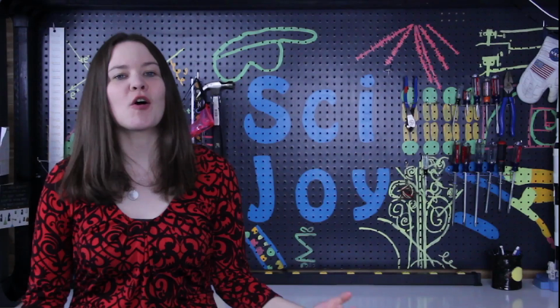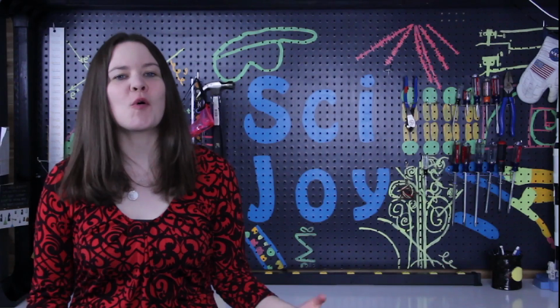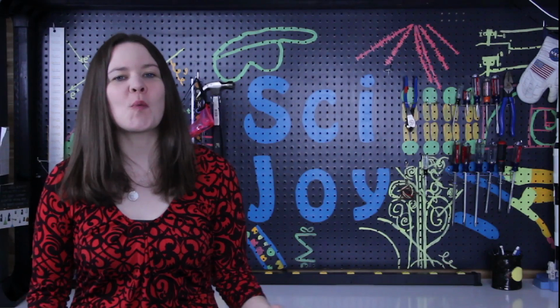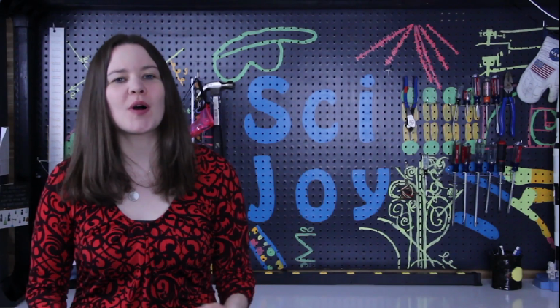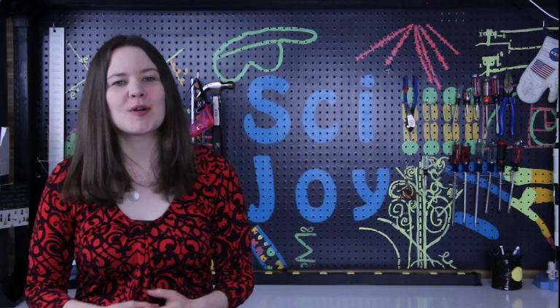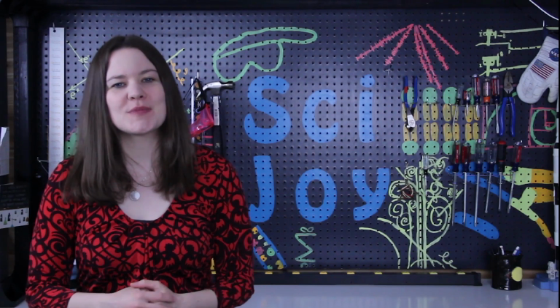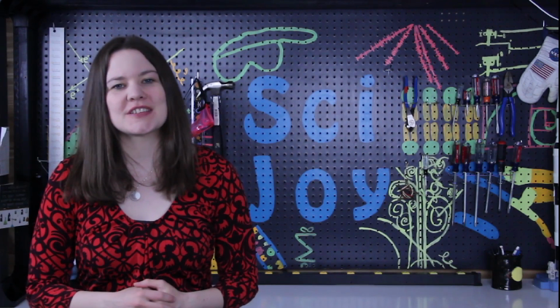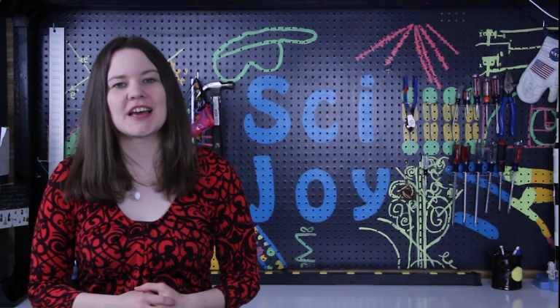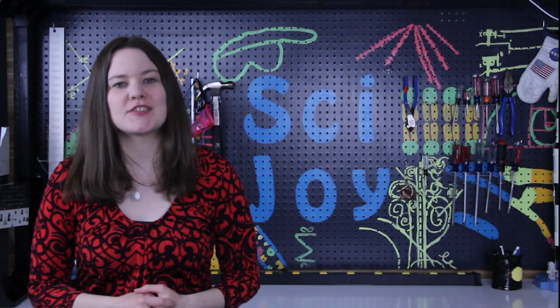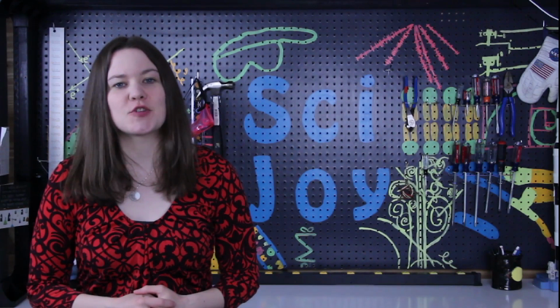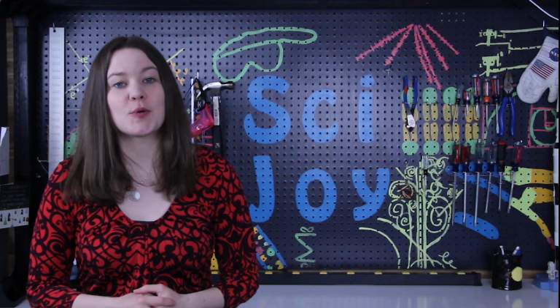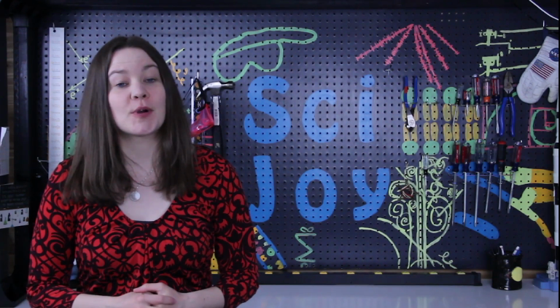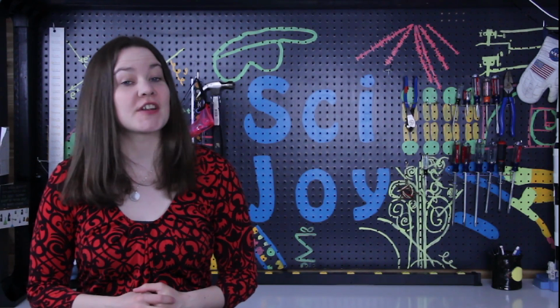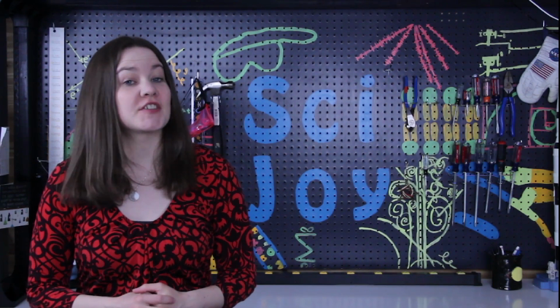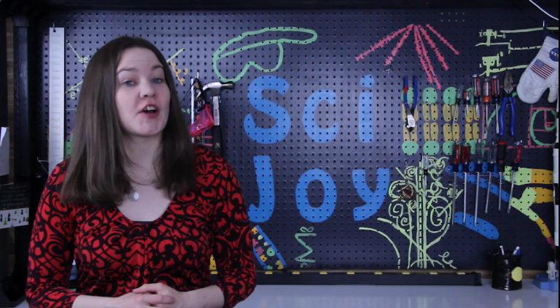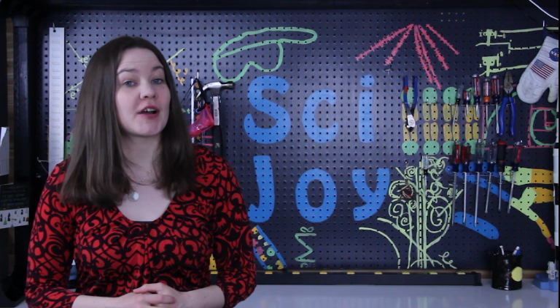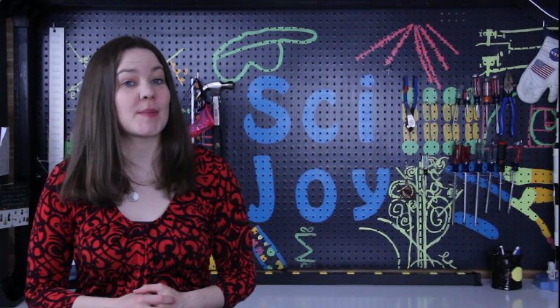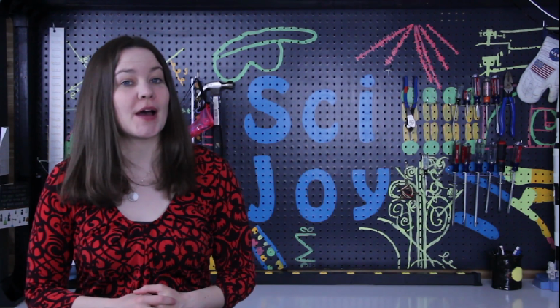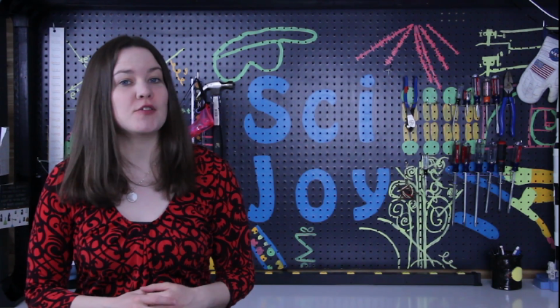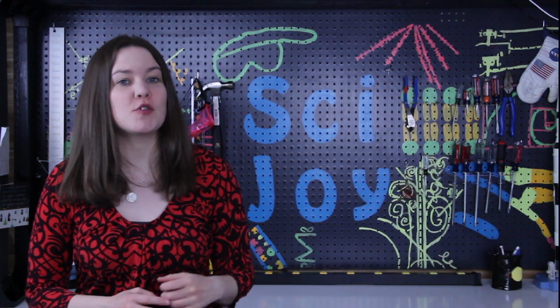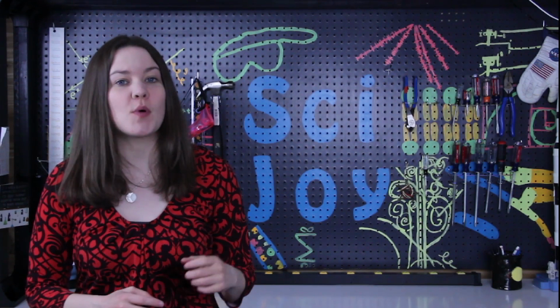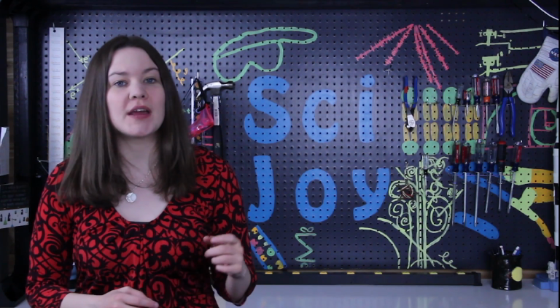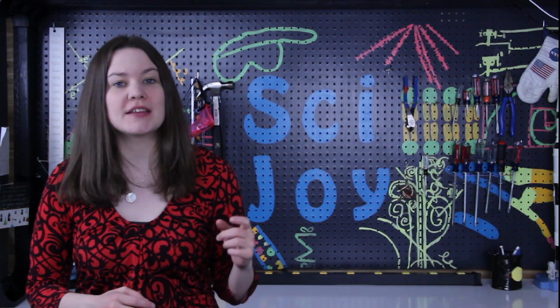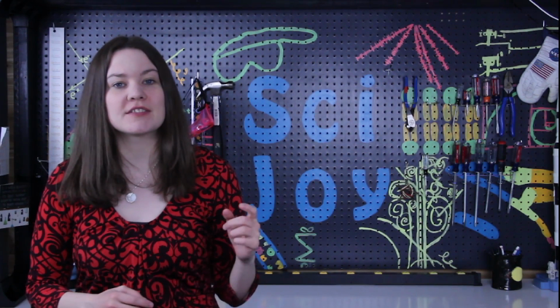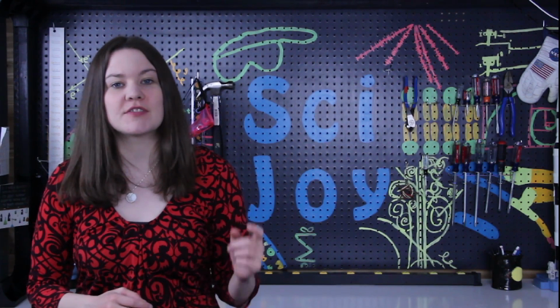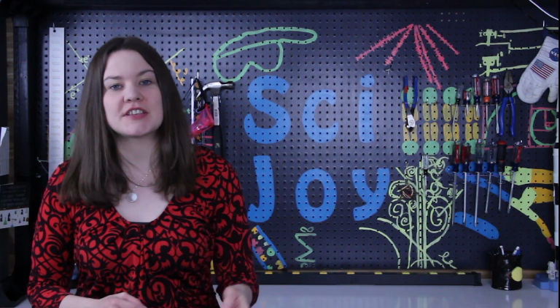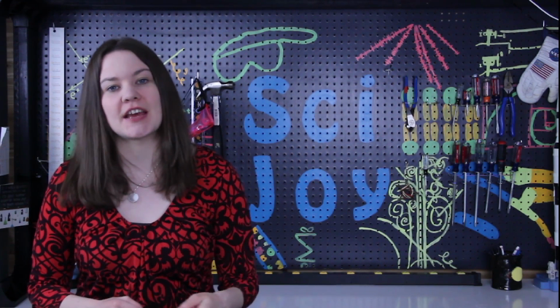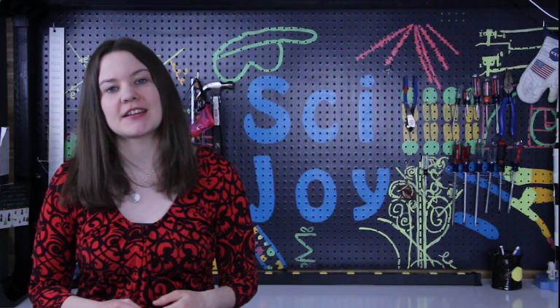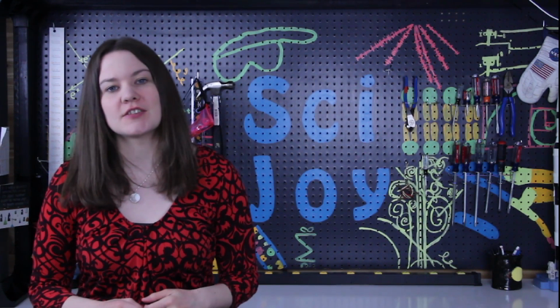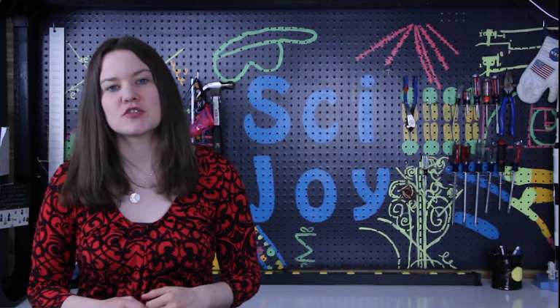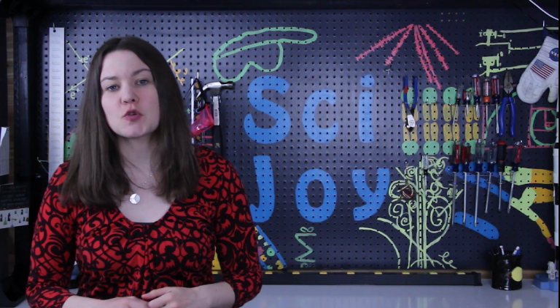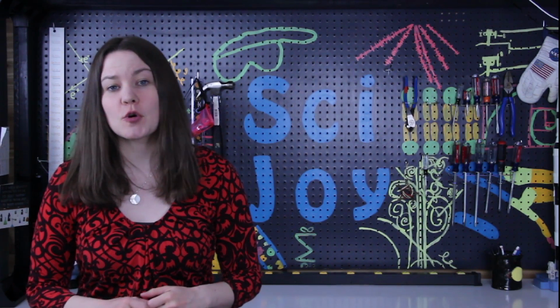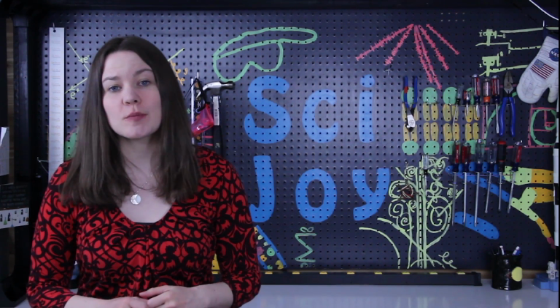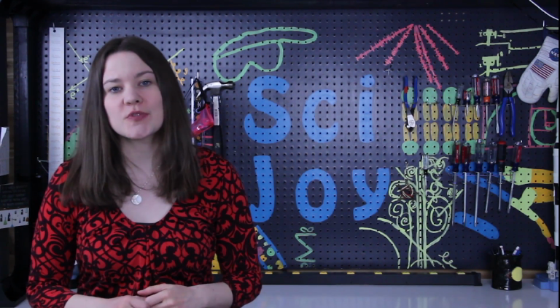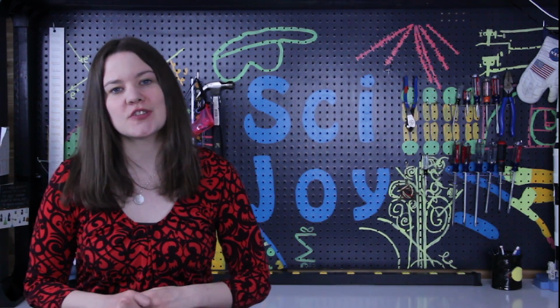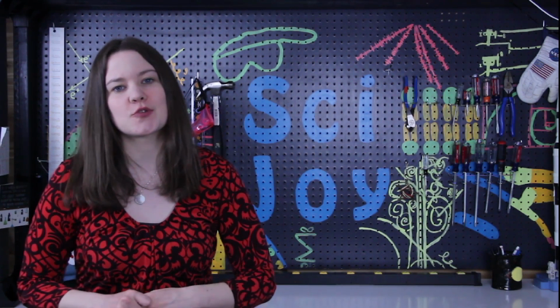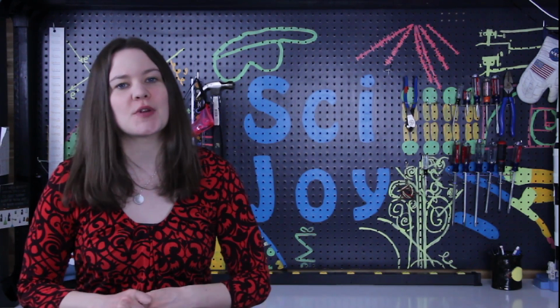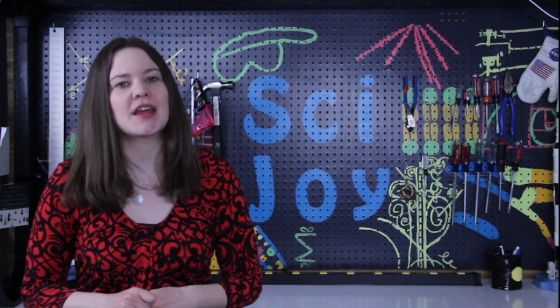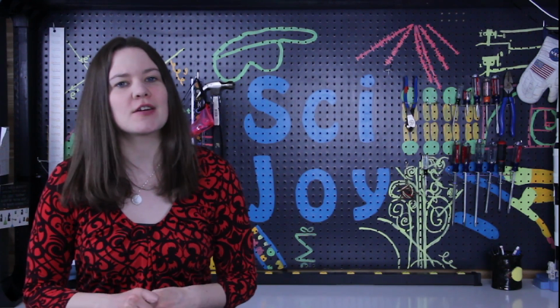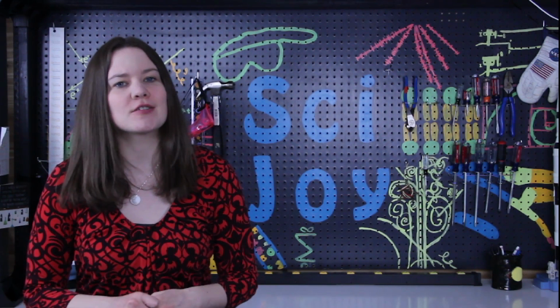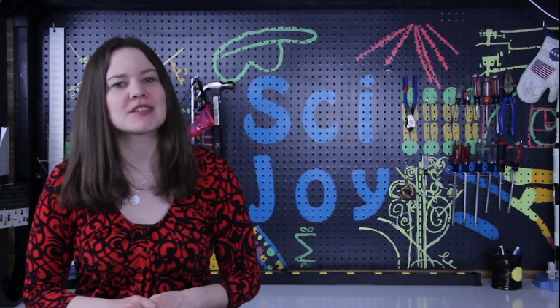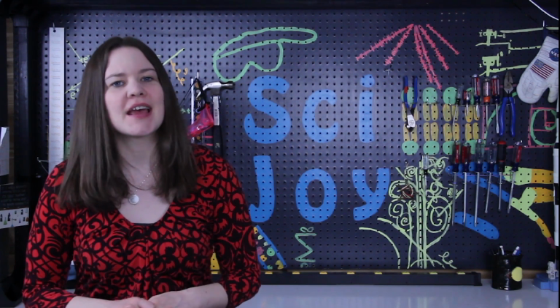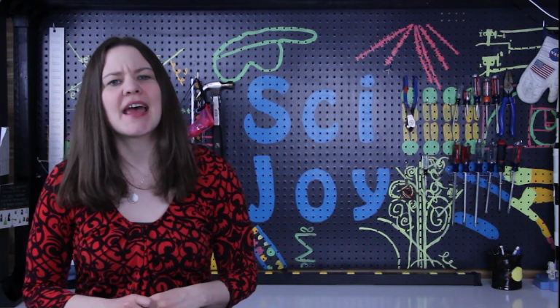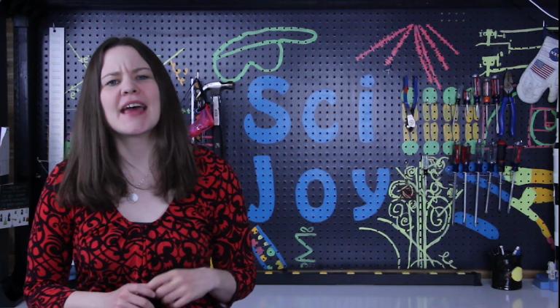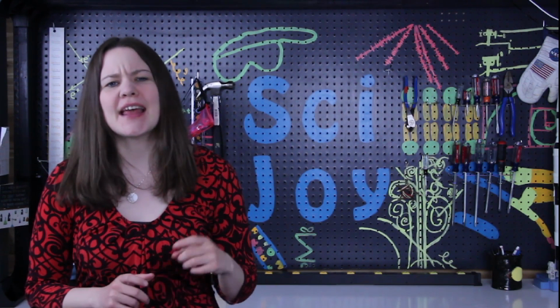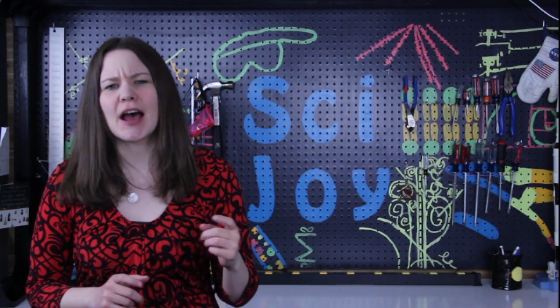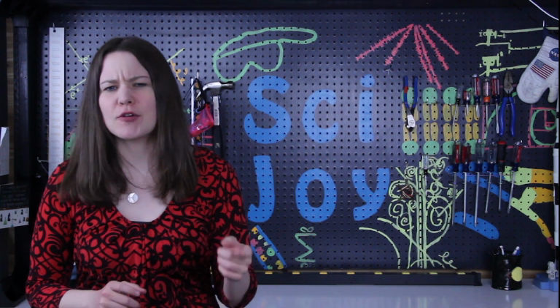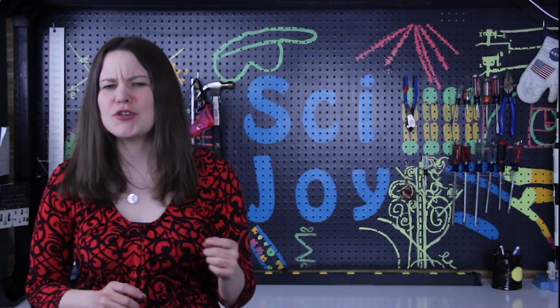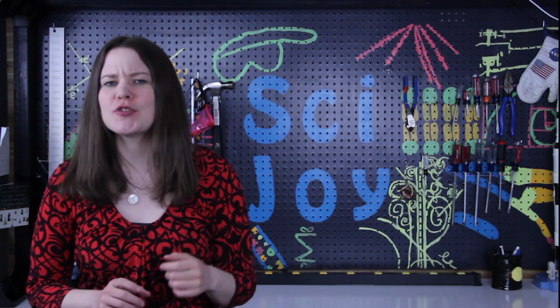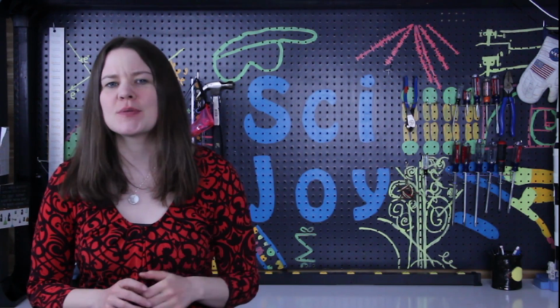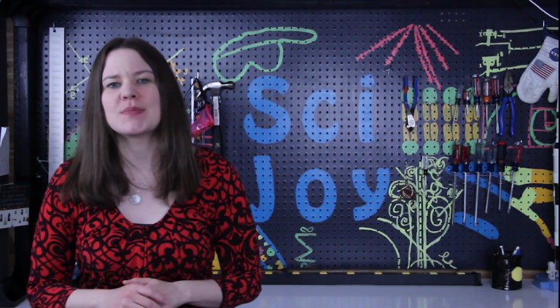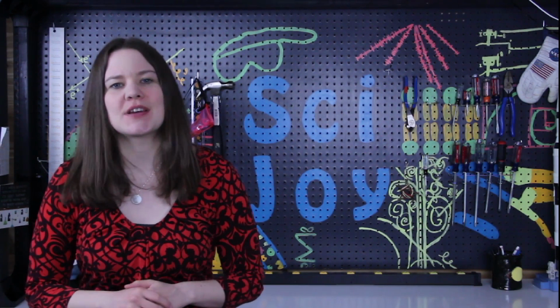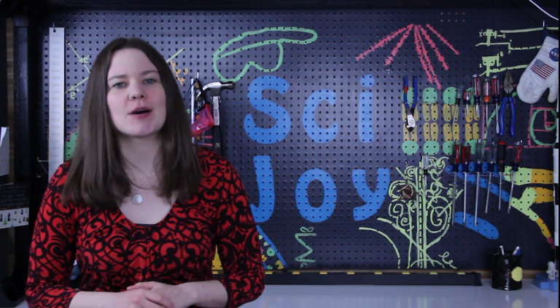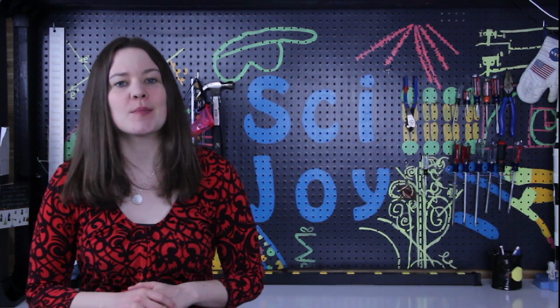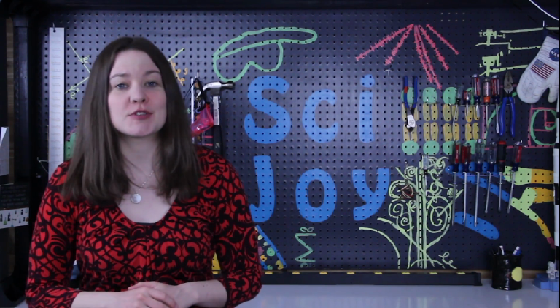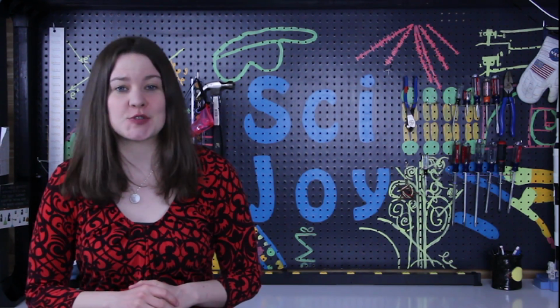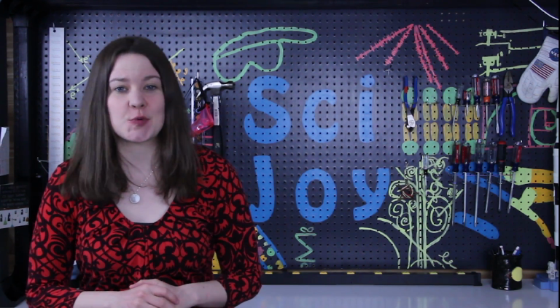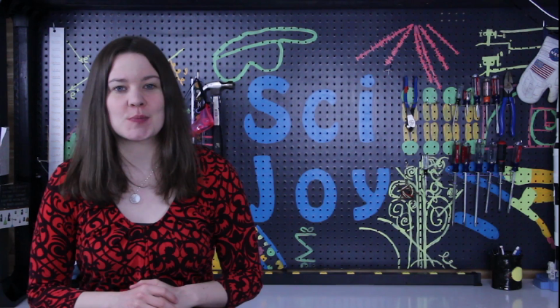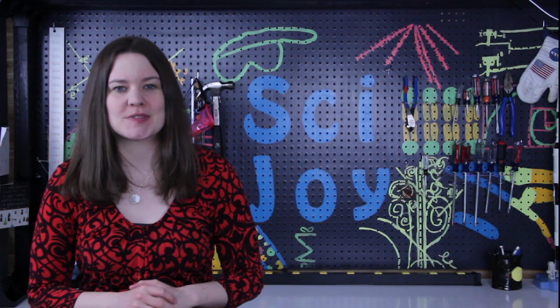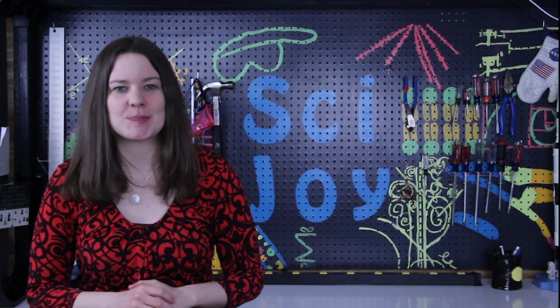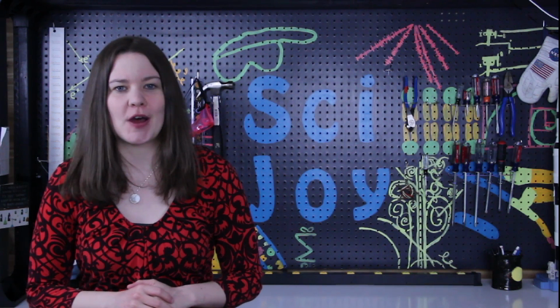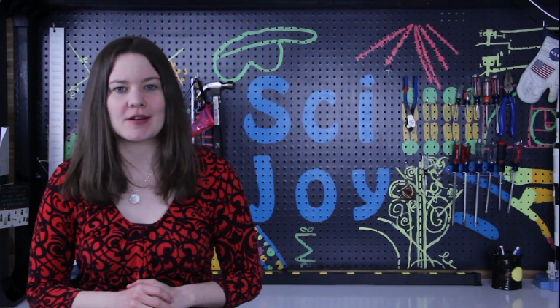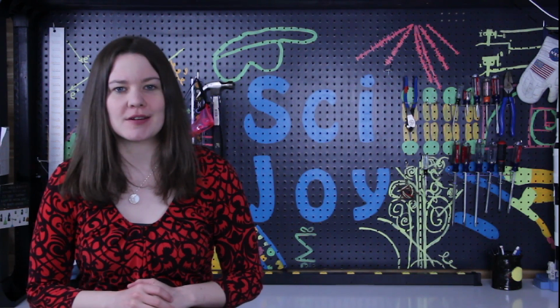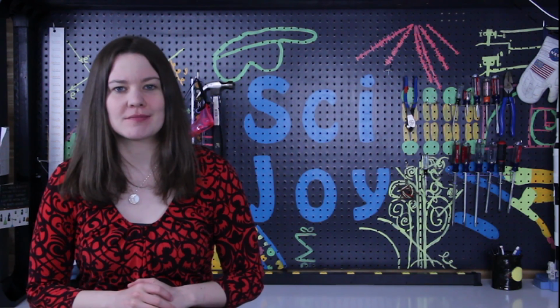Hello and welcome to SciJoy. We're going to talk about new ways of detecting storms and tornadoes and how you can become a storm spotter.